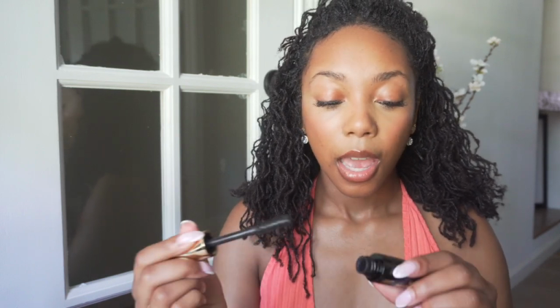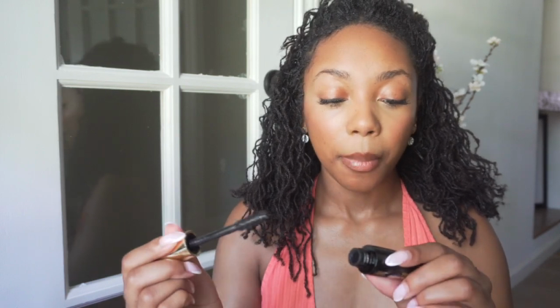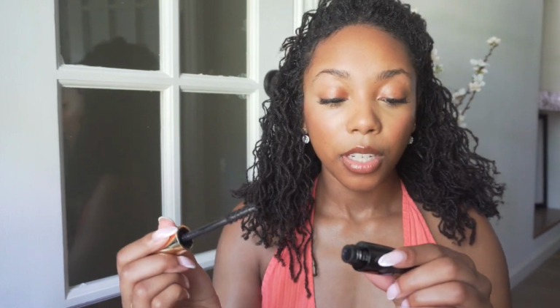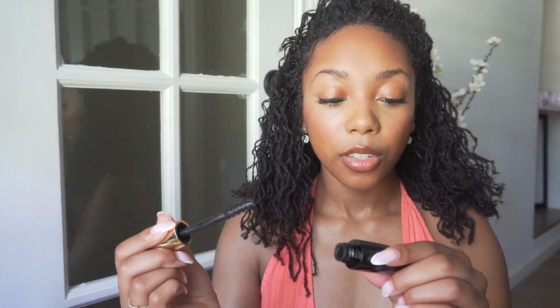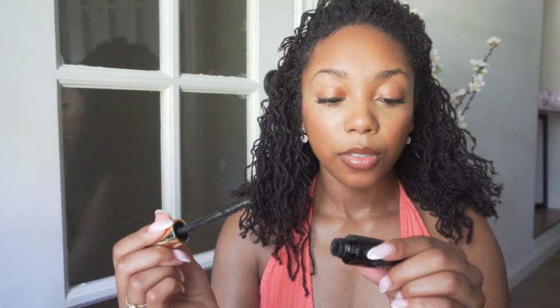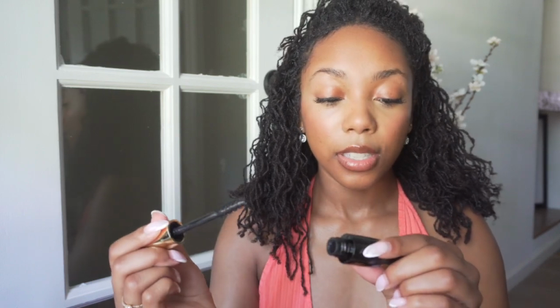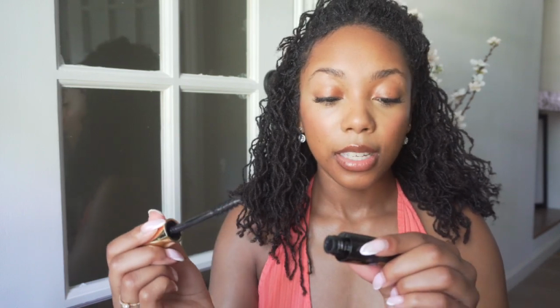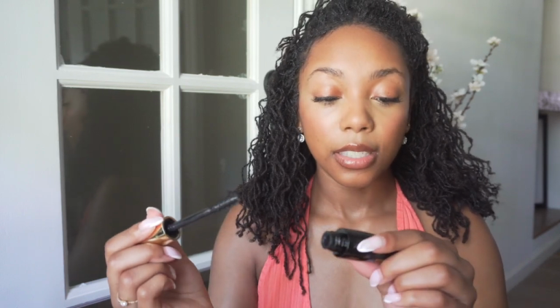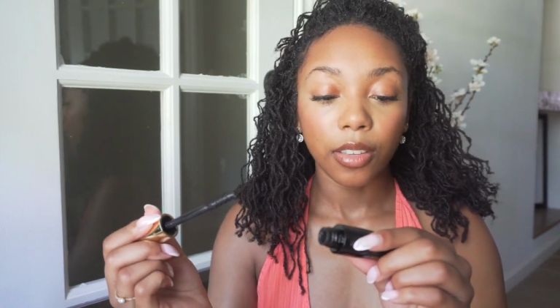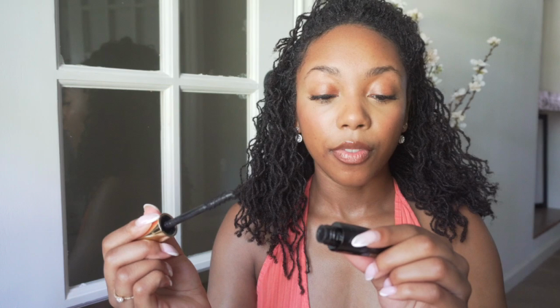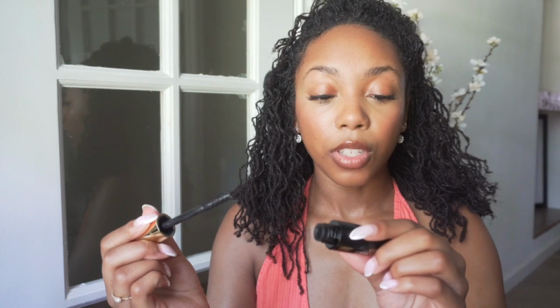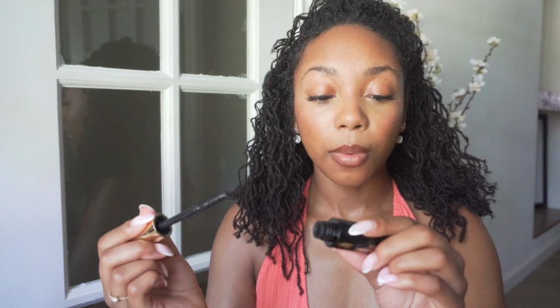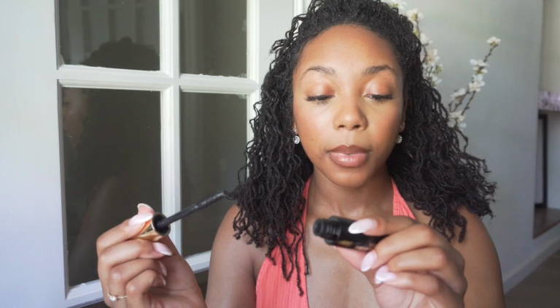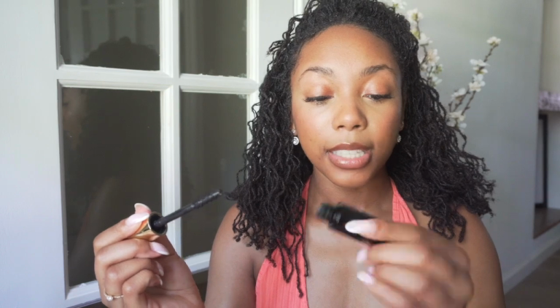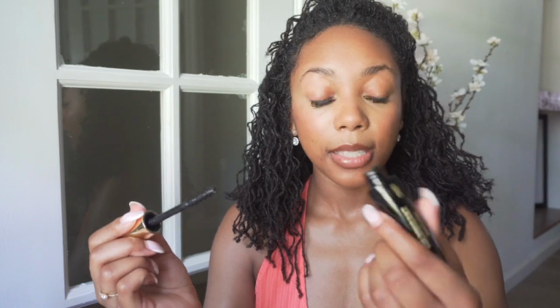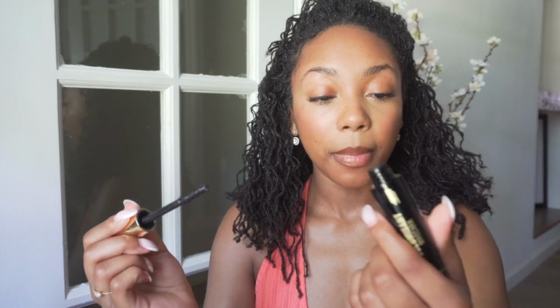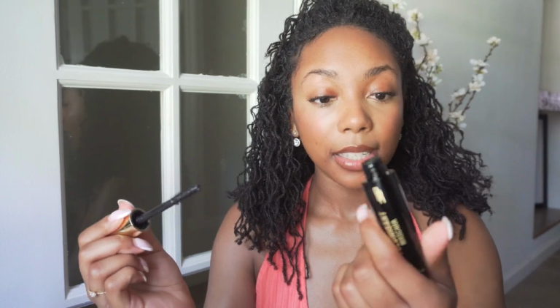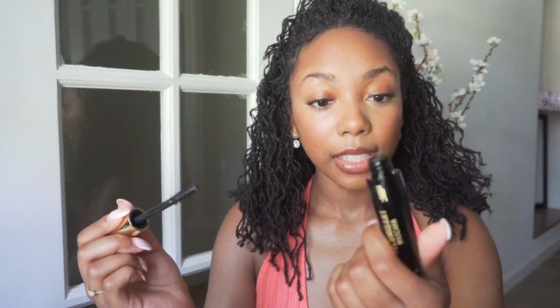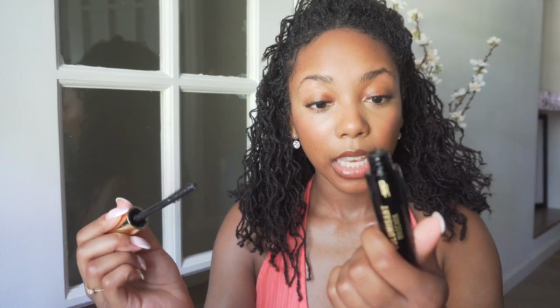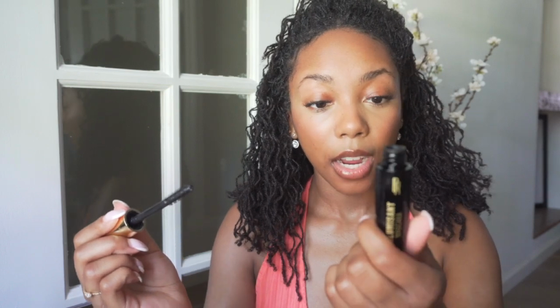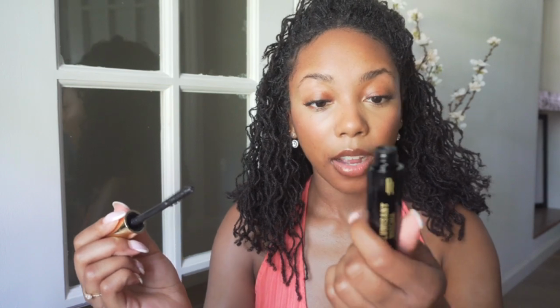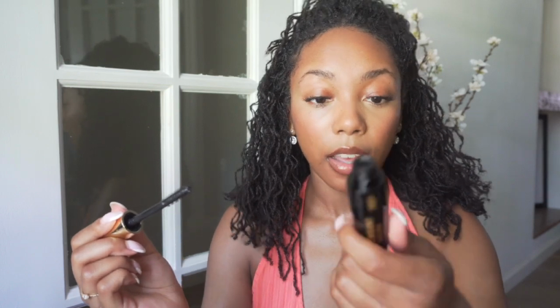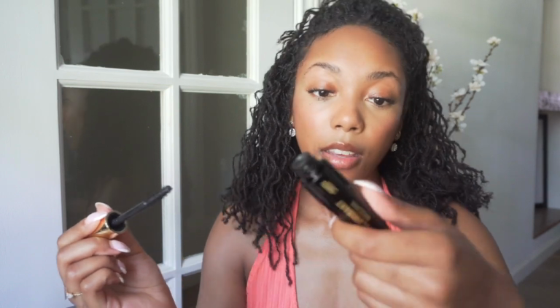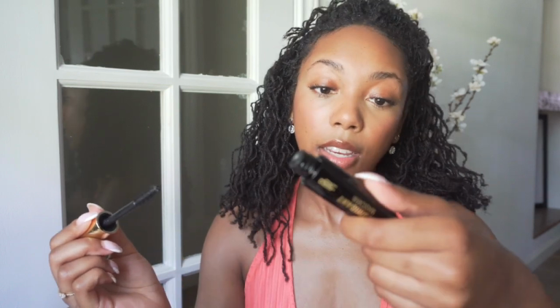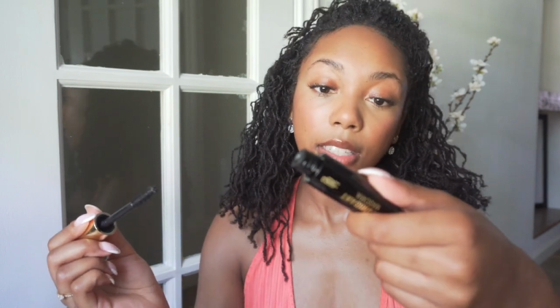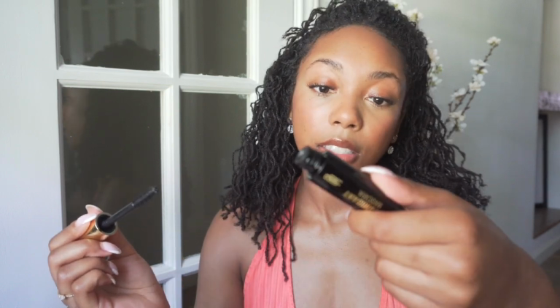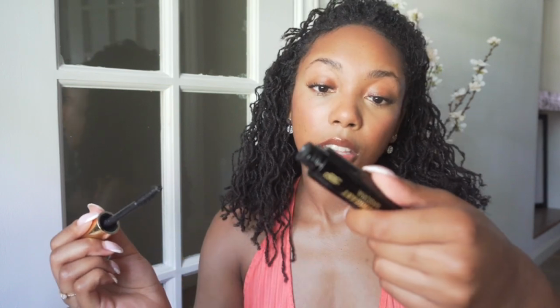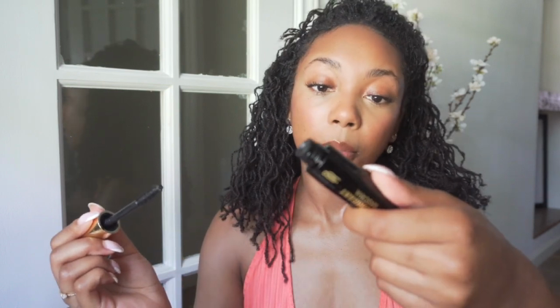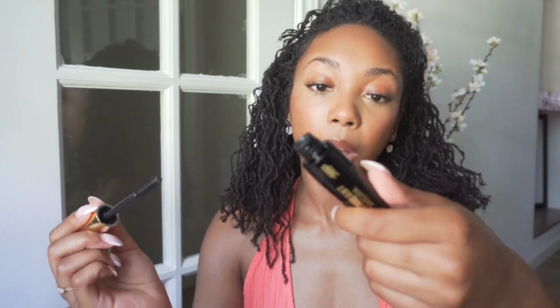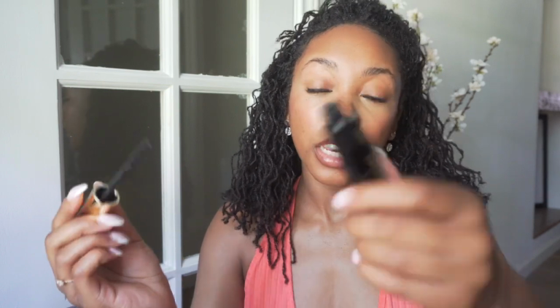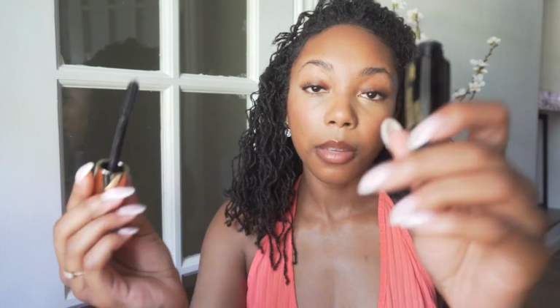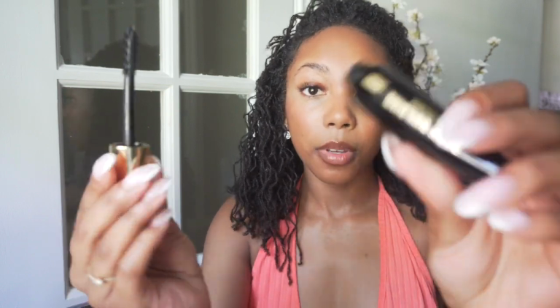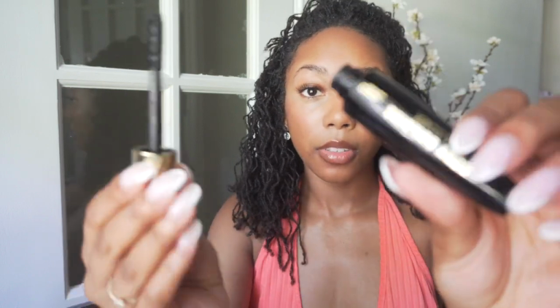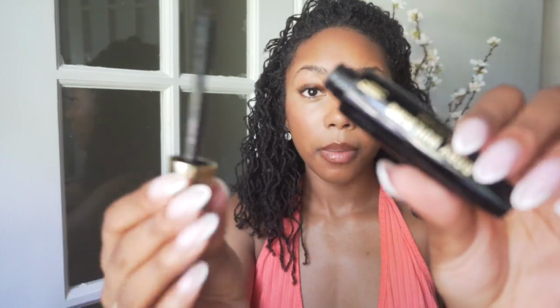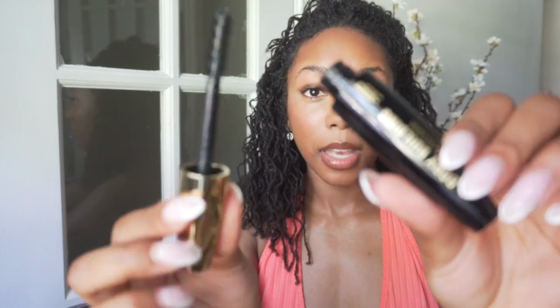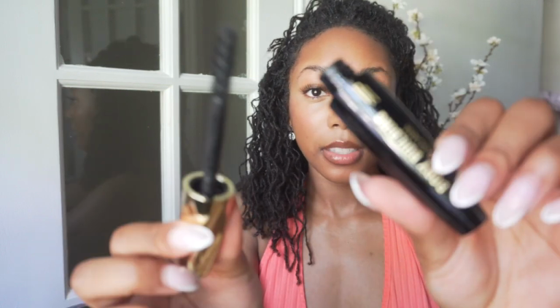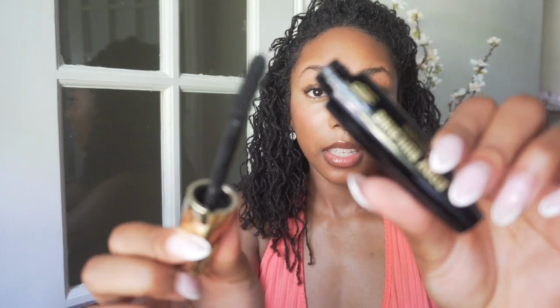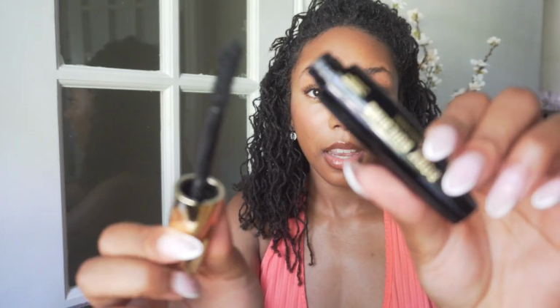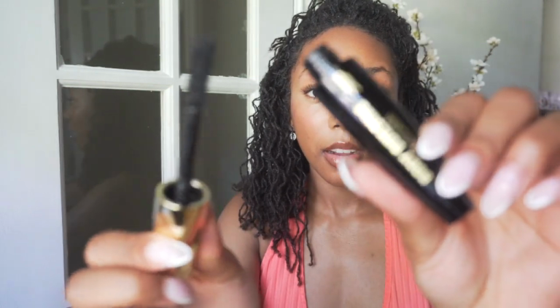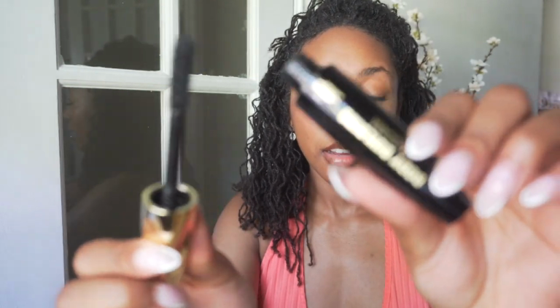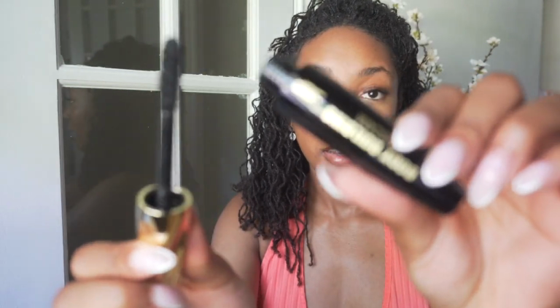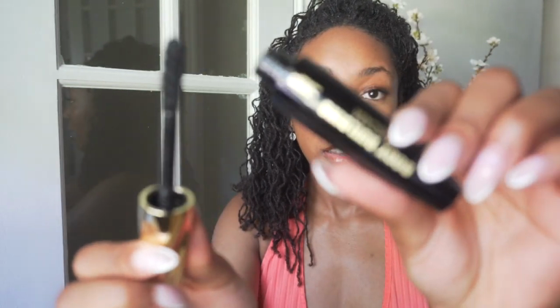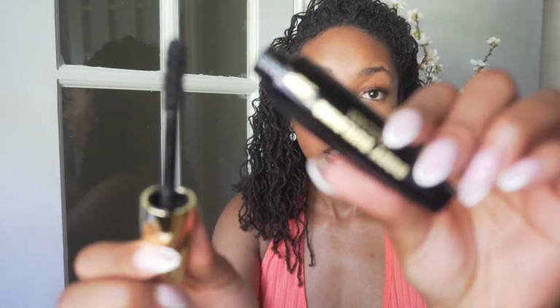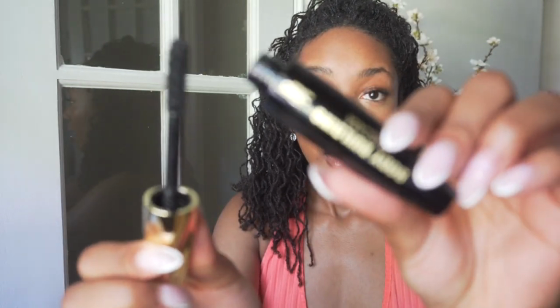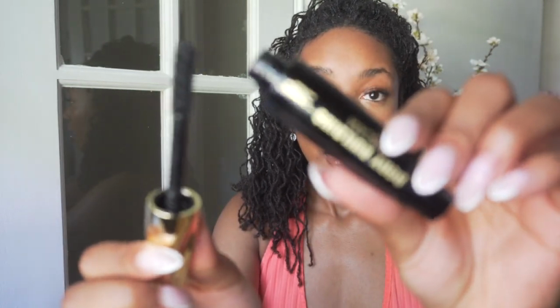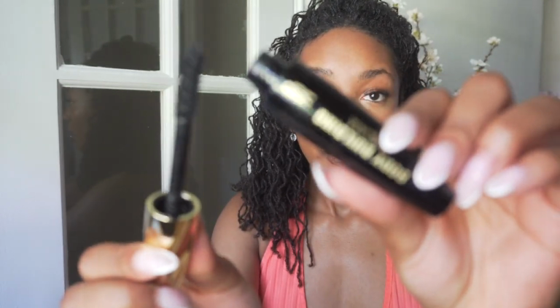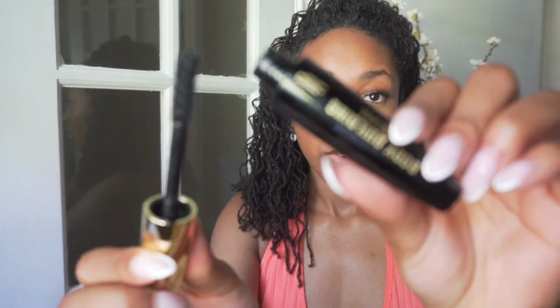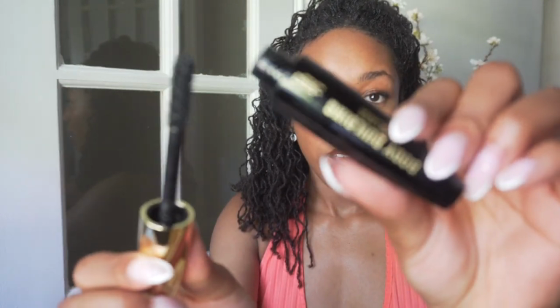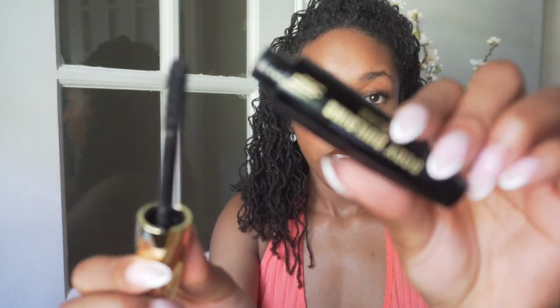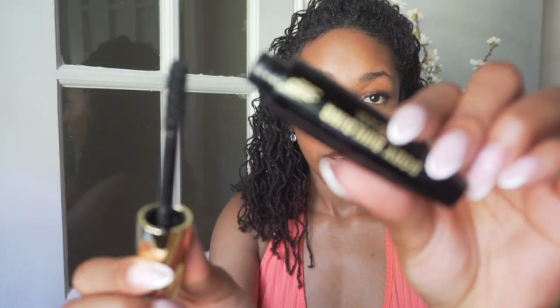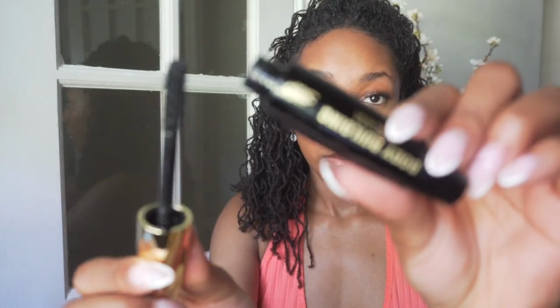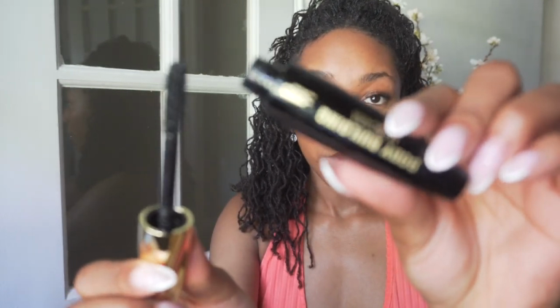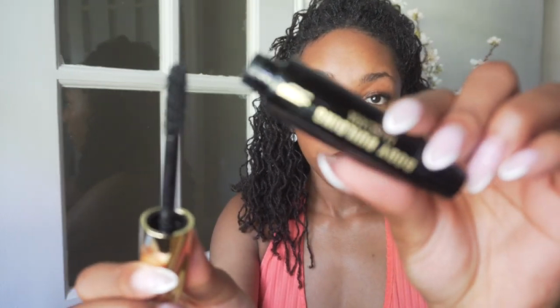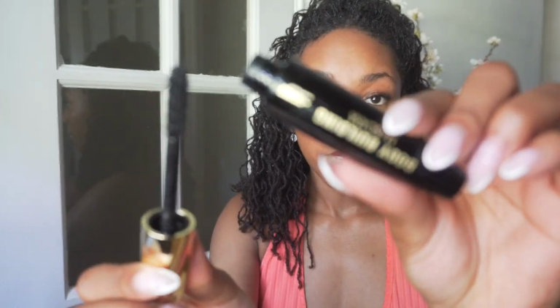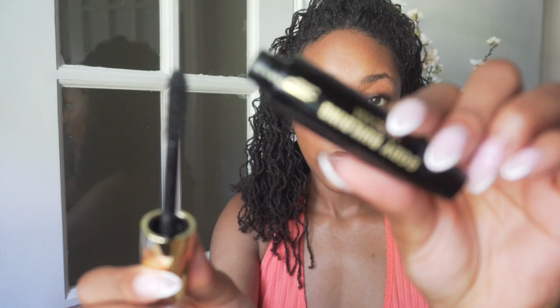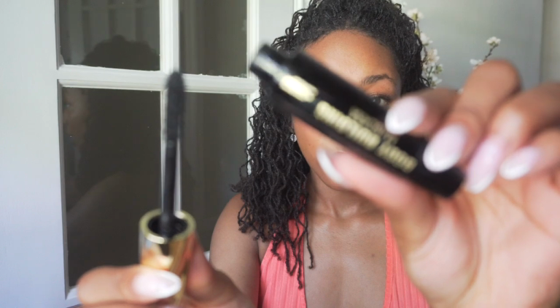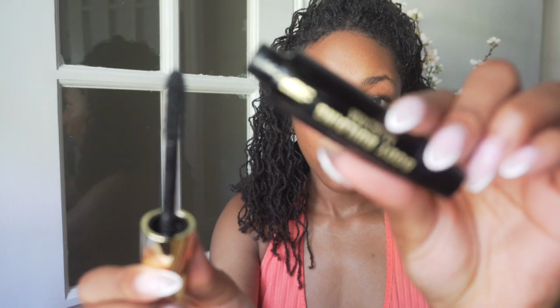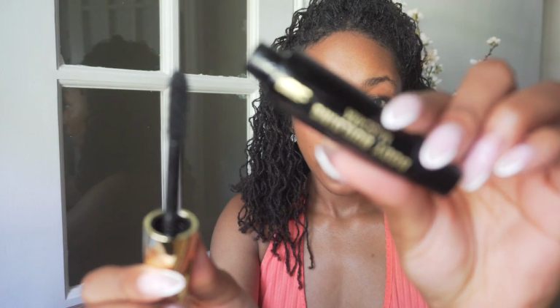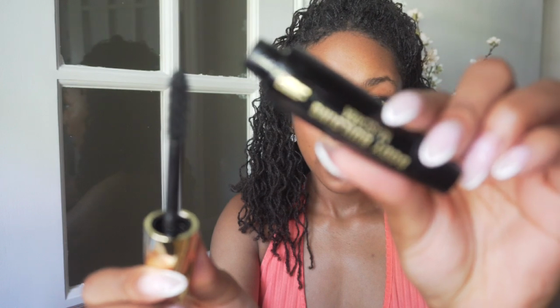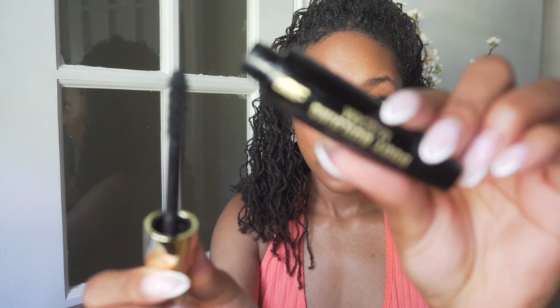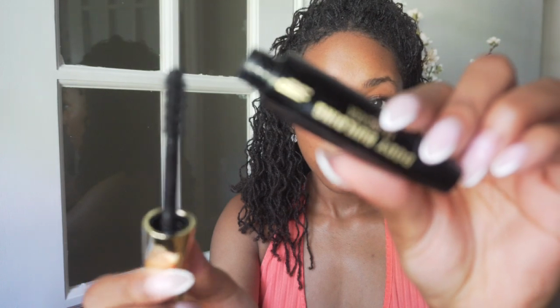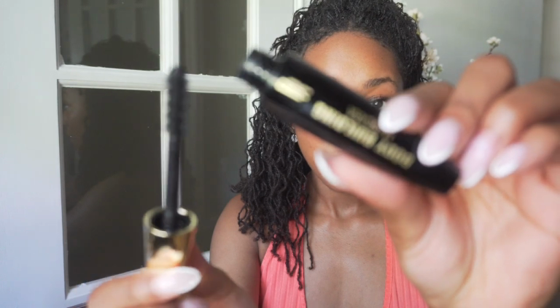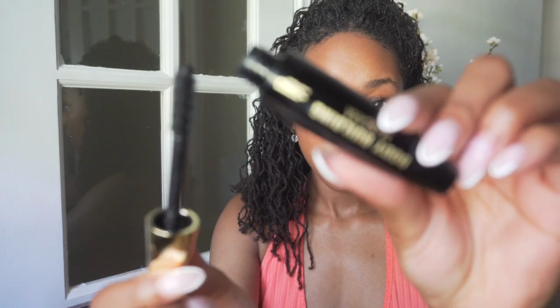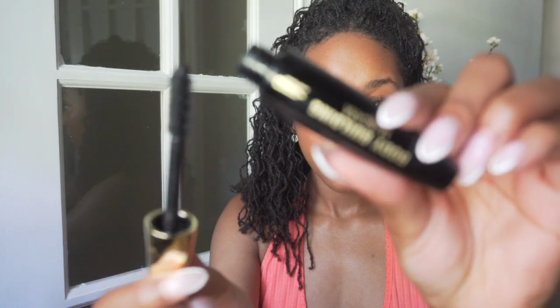I forgot — I also want to add mascara to my bottom lashes. I'm going to use this volumizing mascara: it's the Bodybuilding Mascara from Black Radiance.